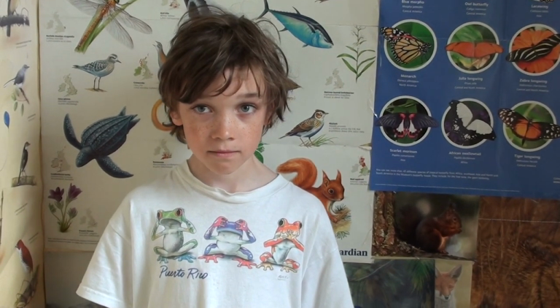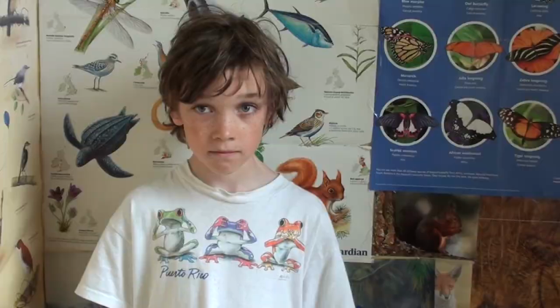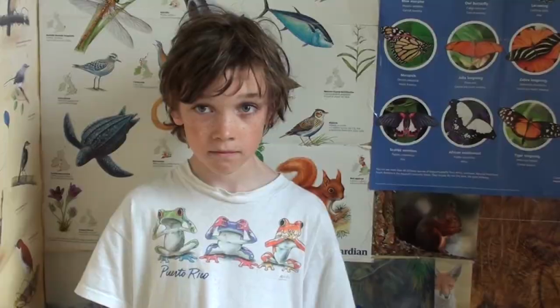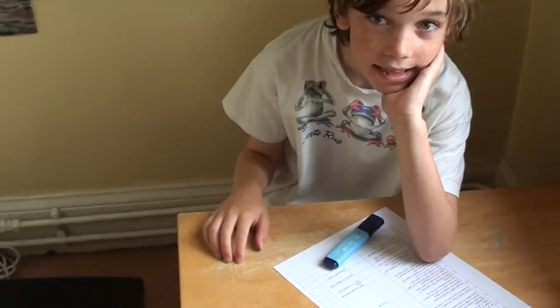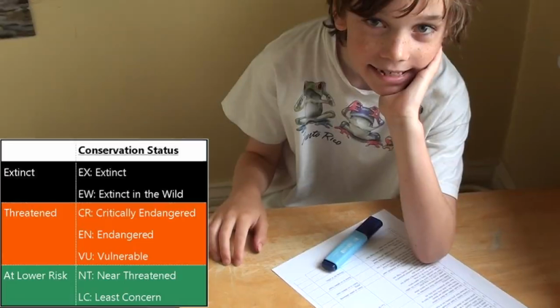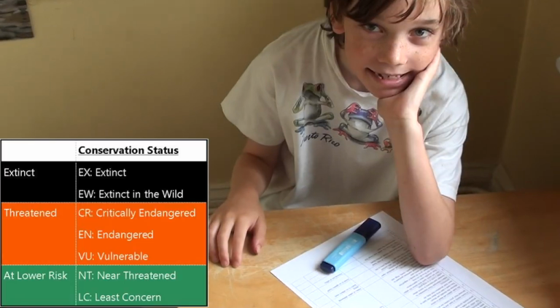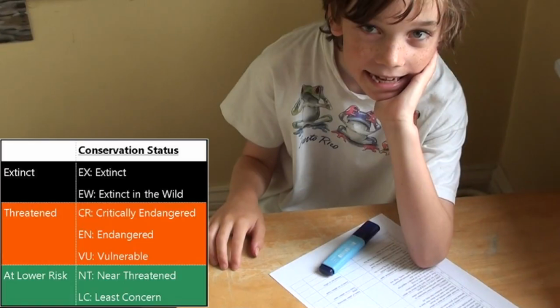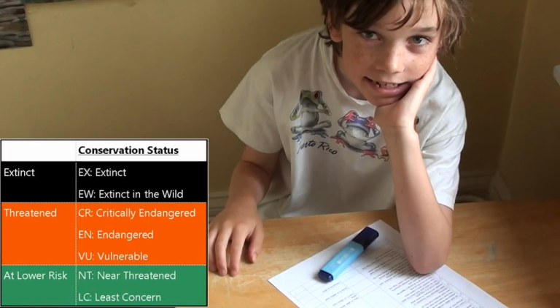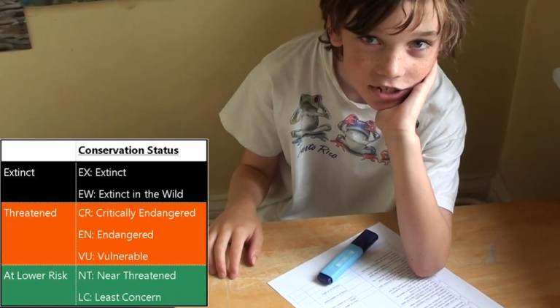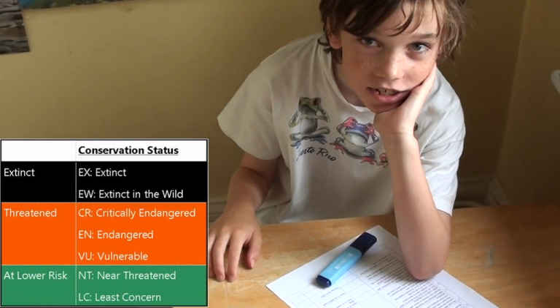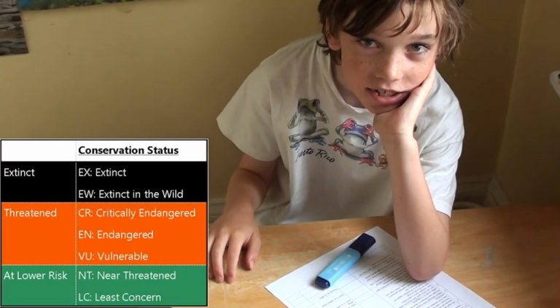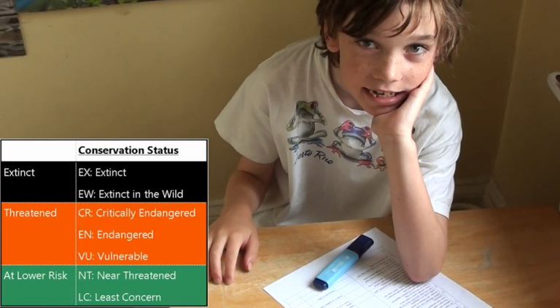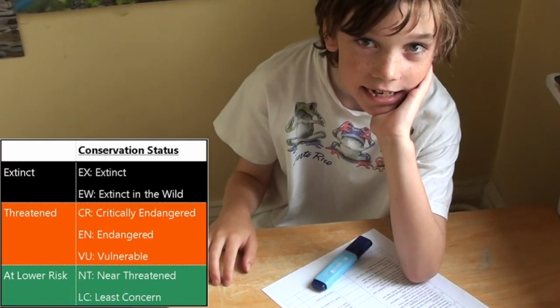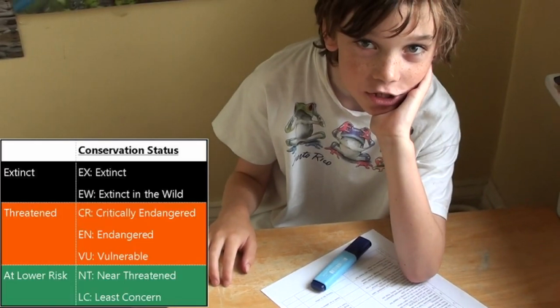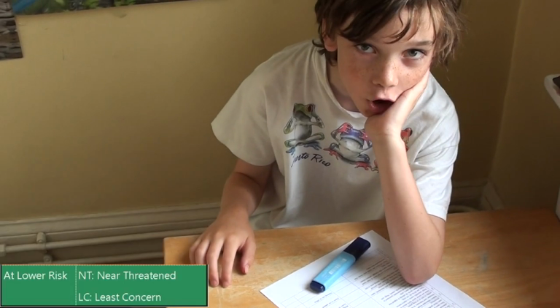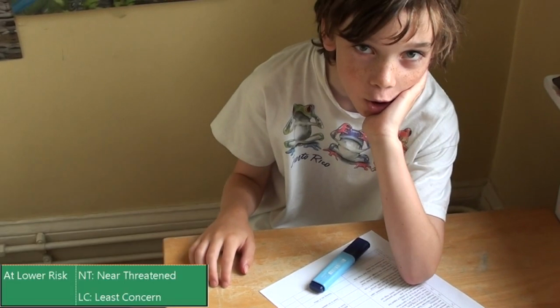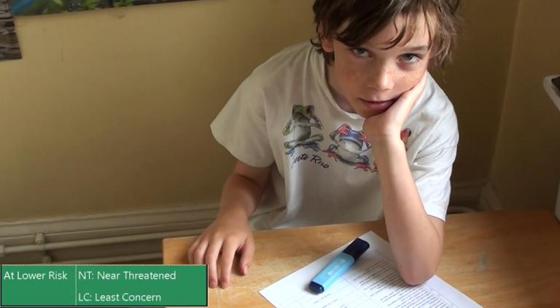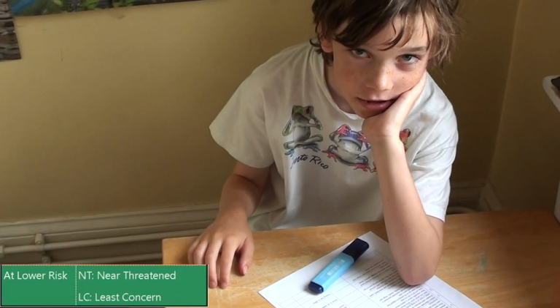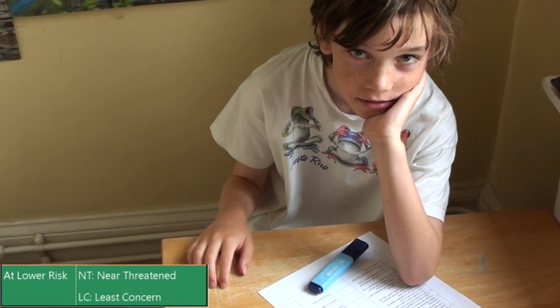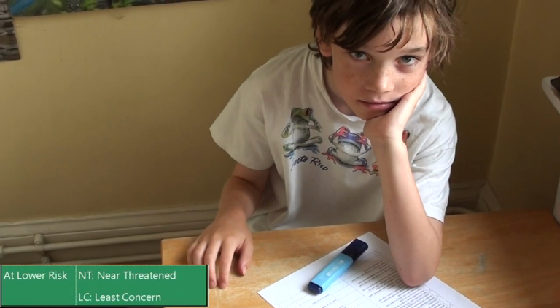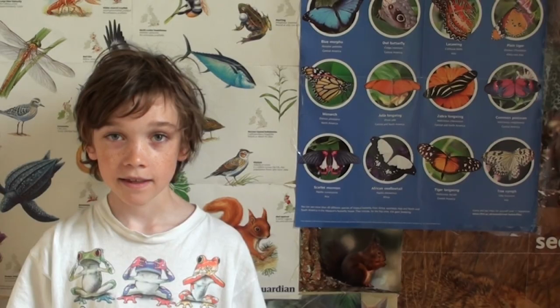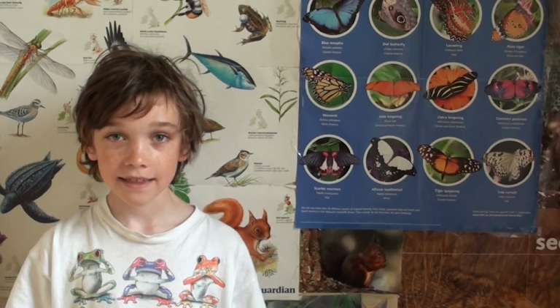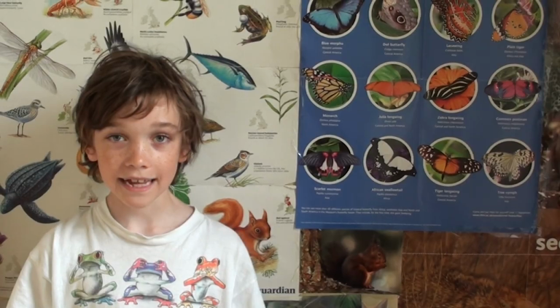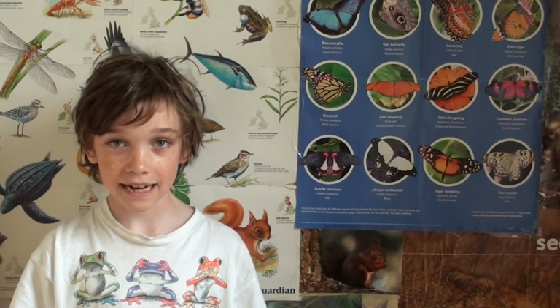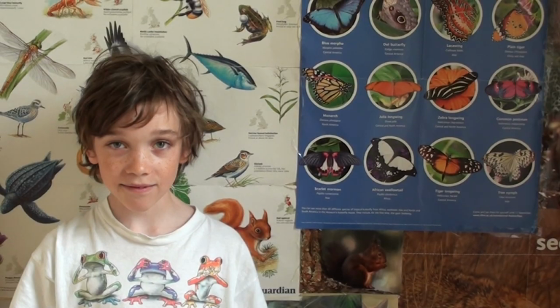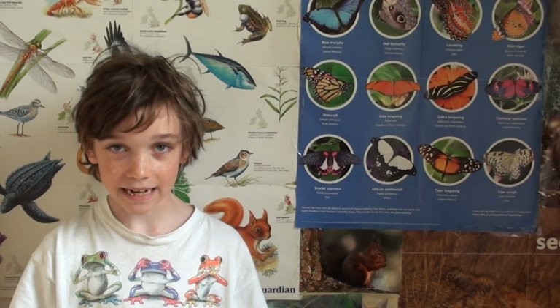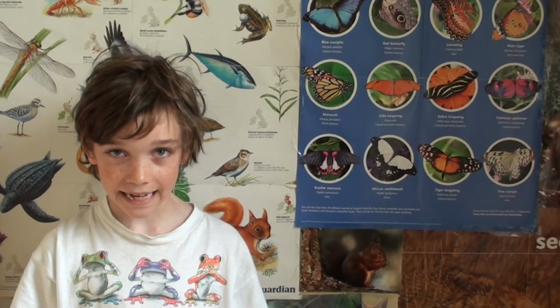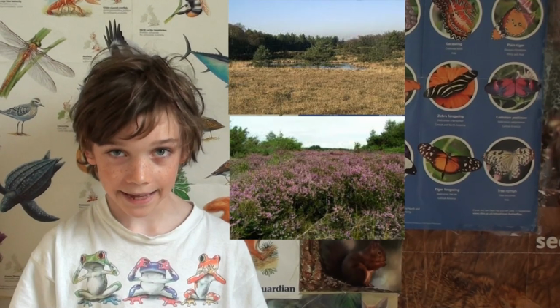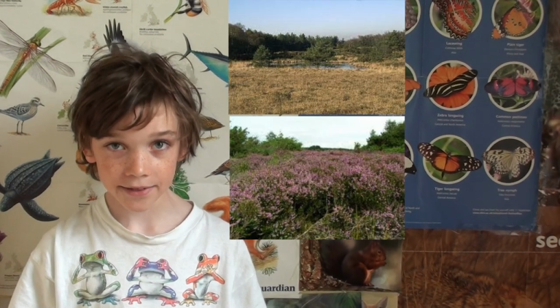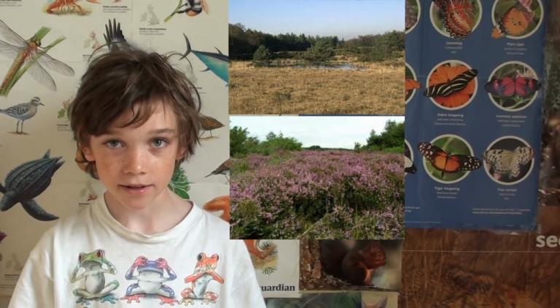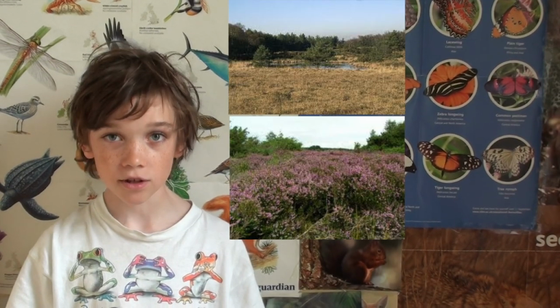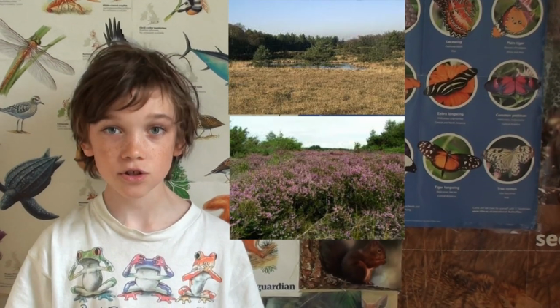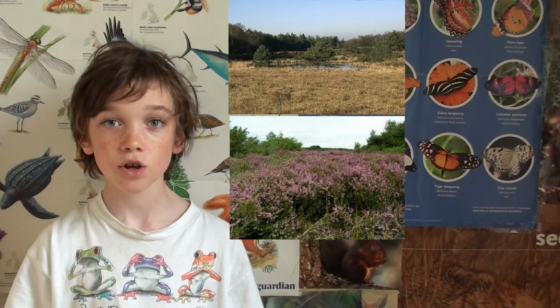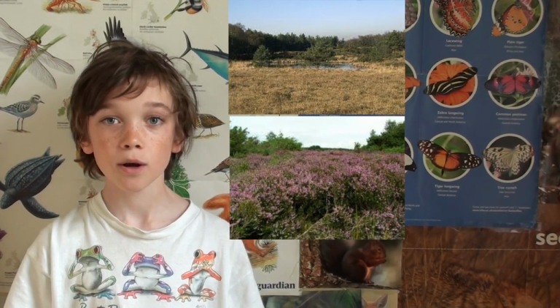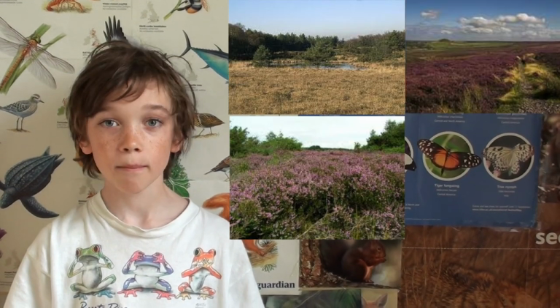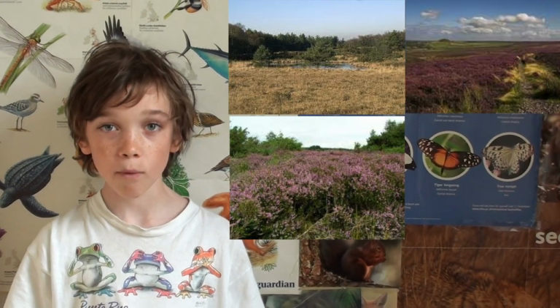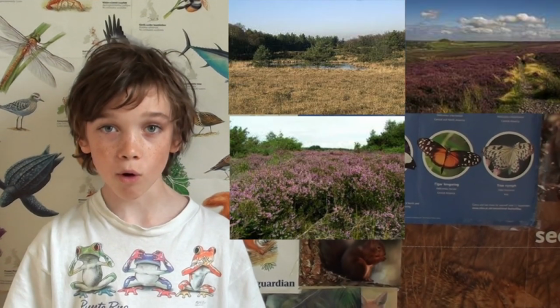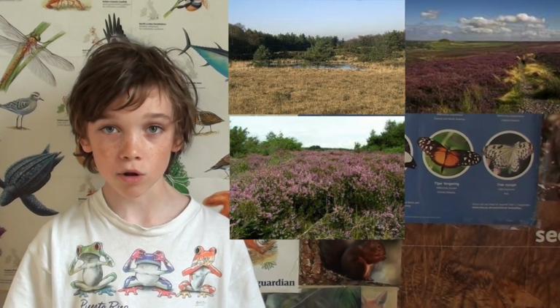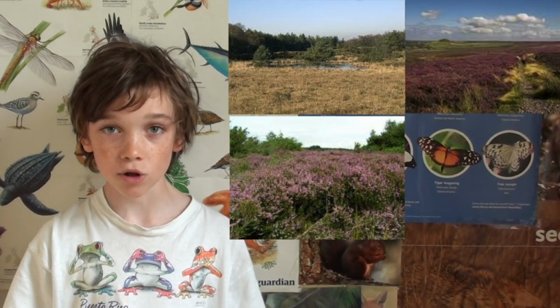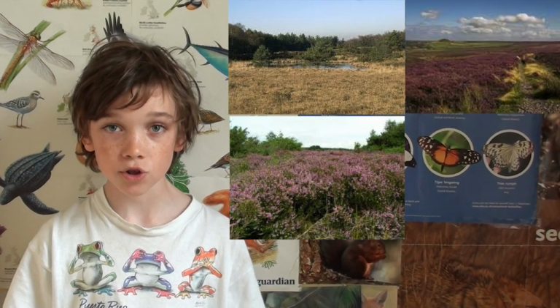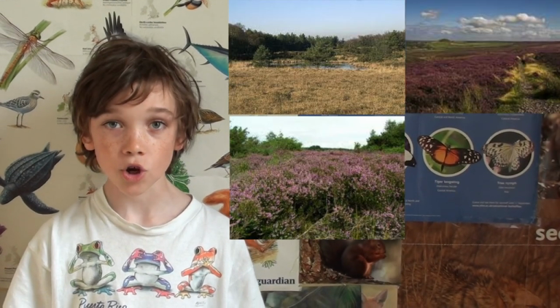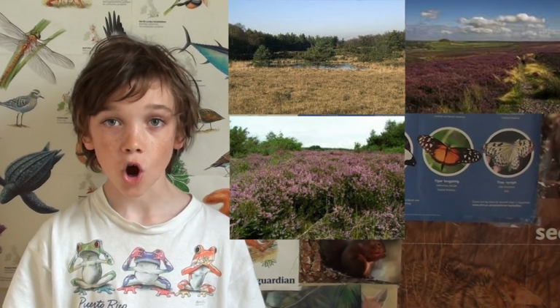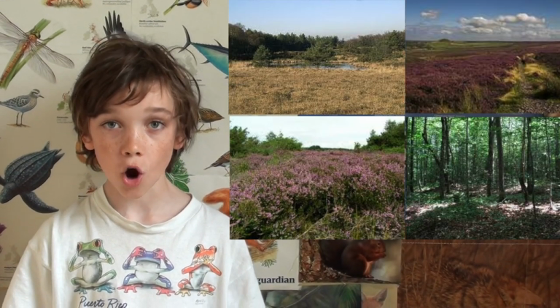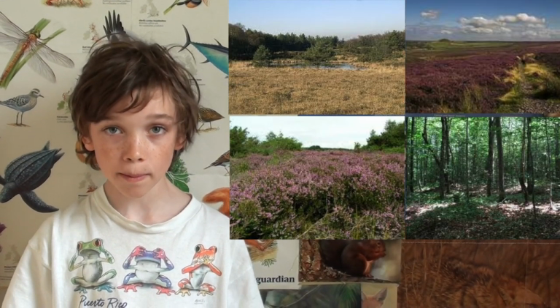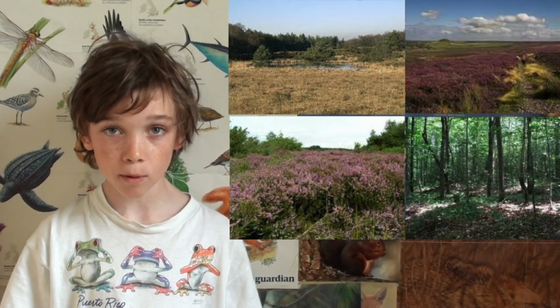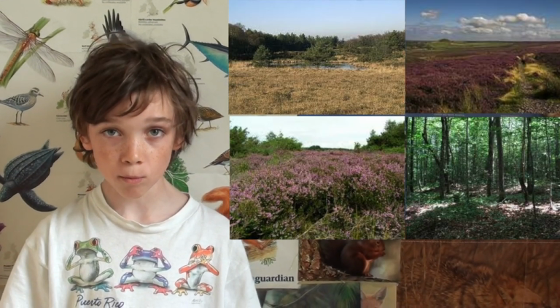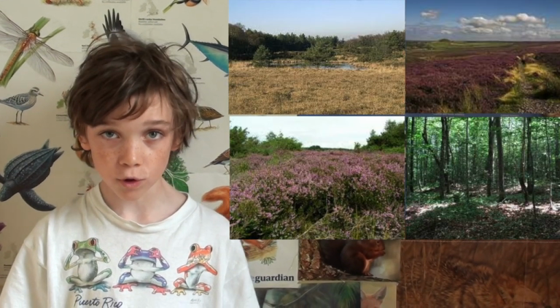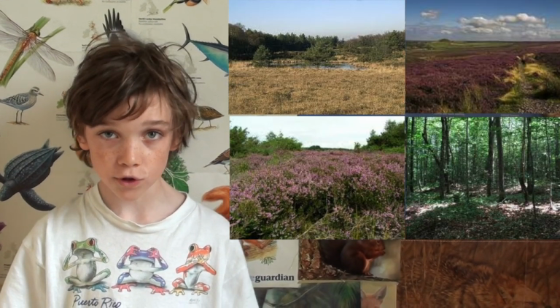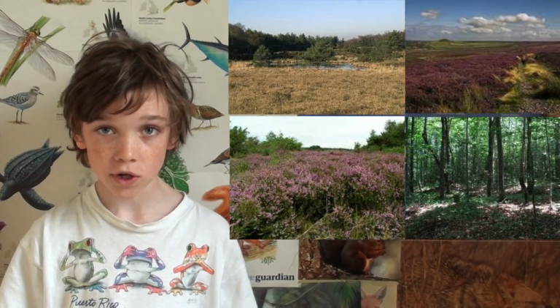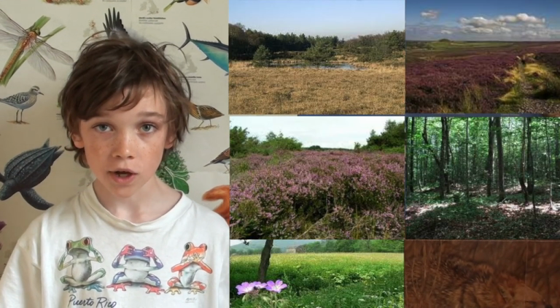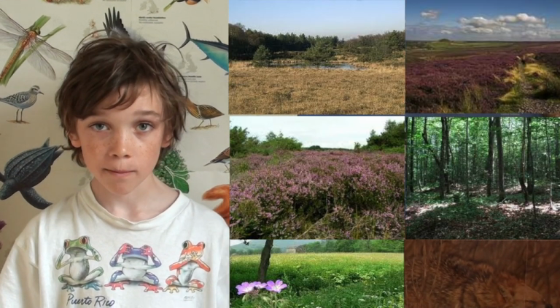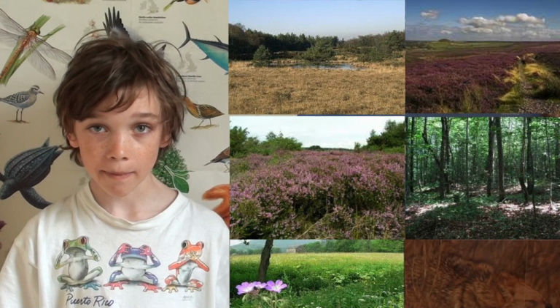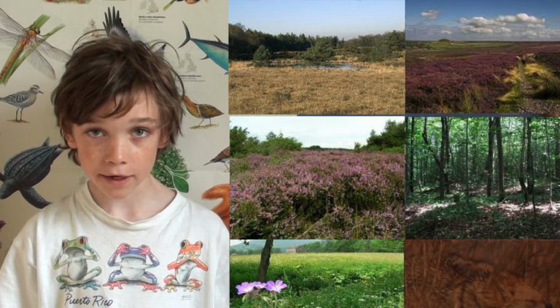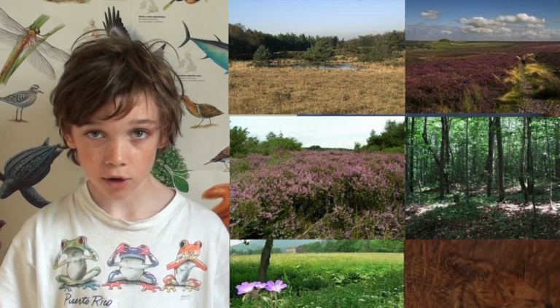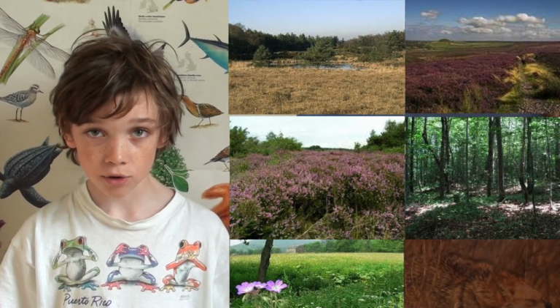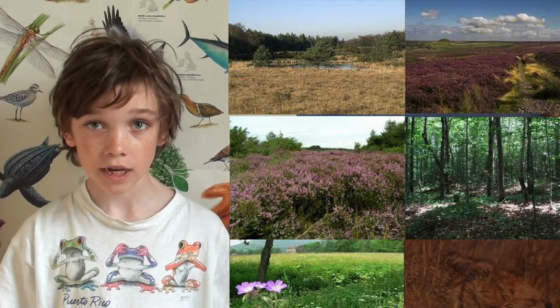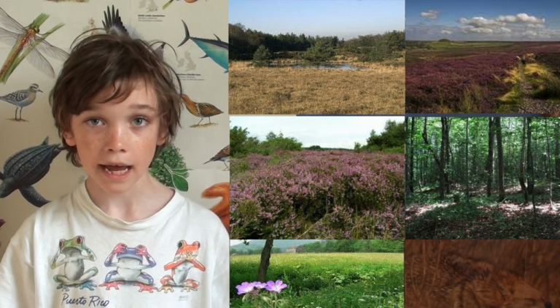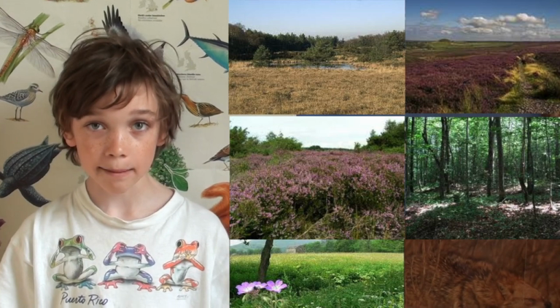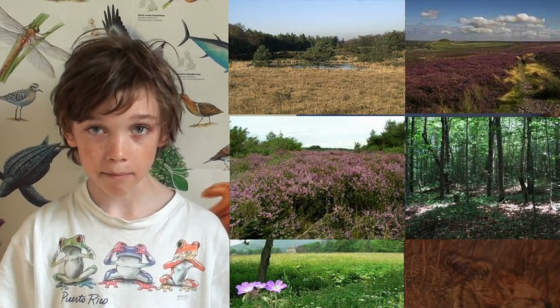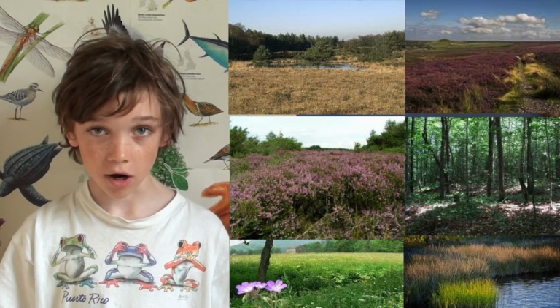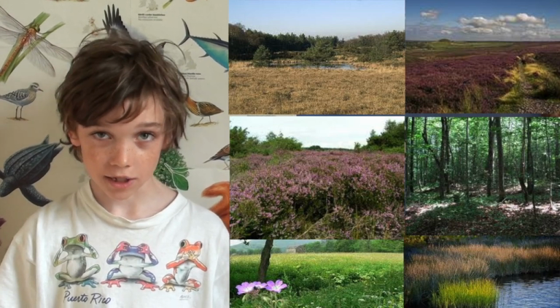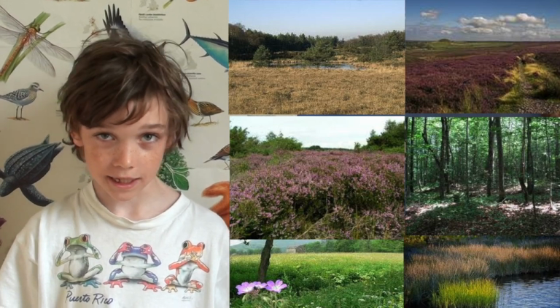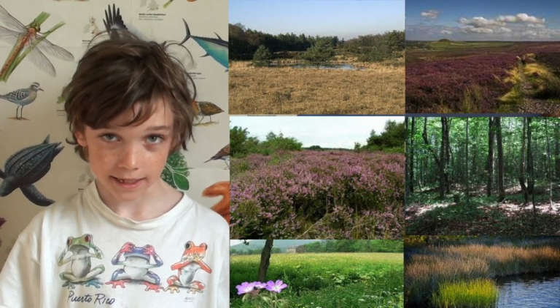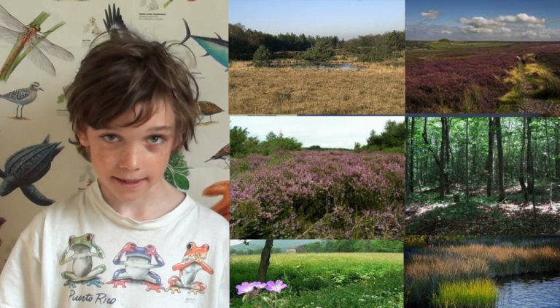Their status is common. They live in heathland, moorland, open woods, meadows and marshes.